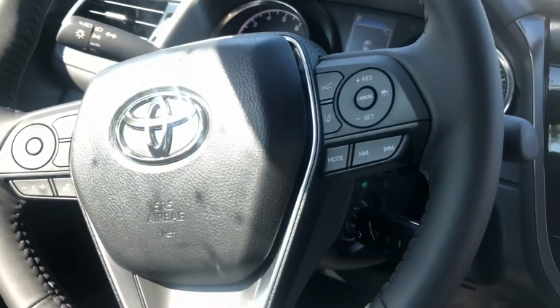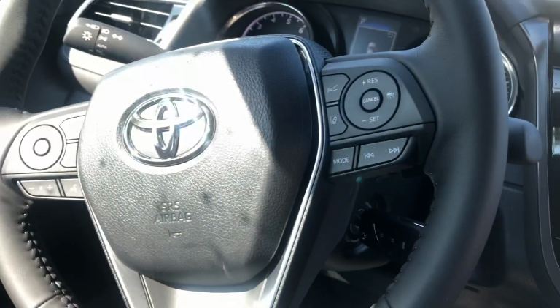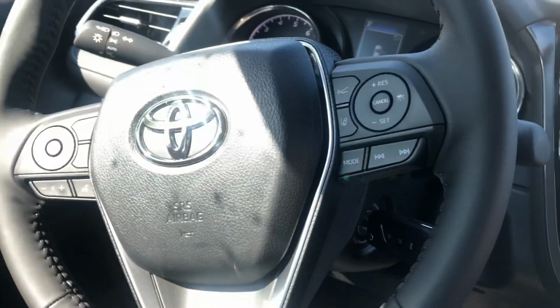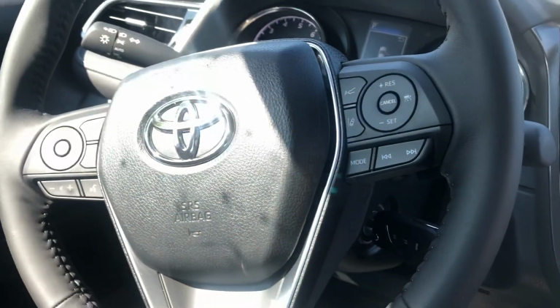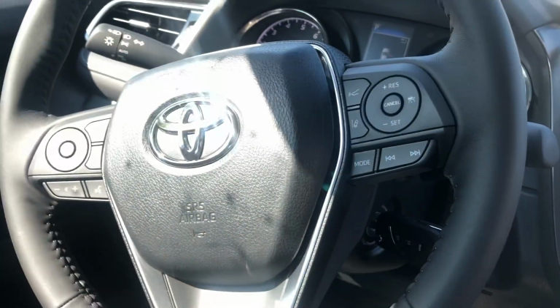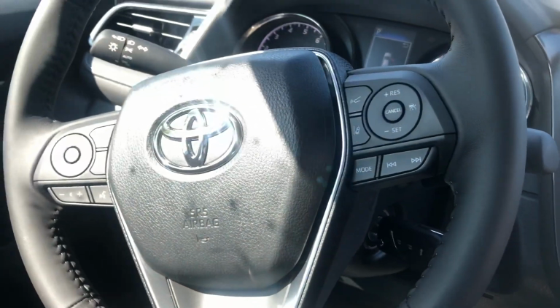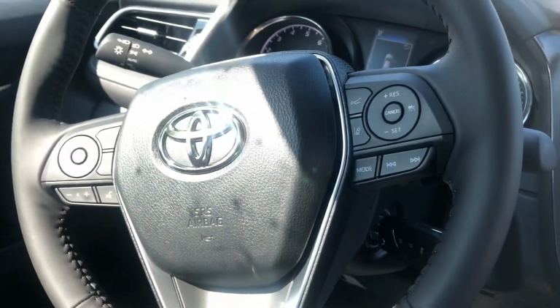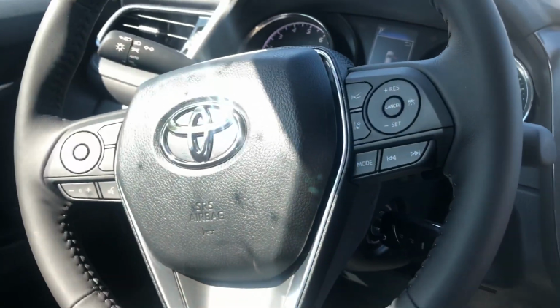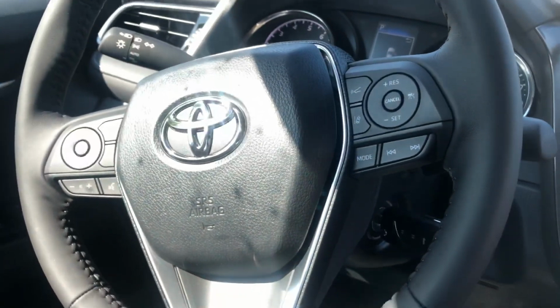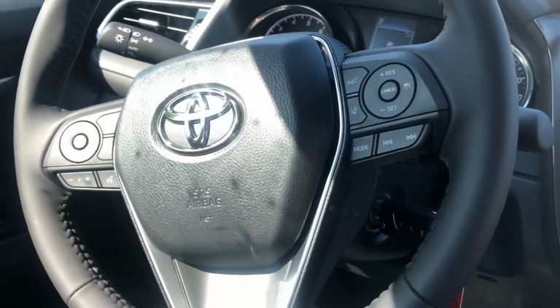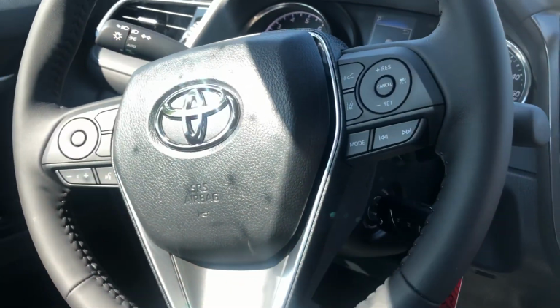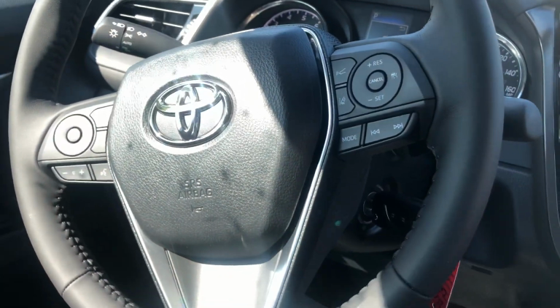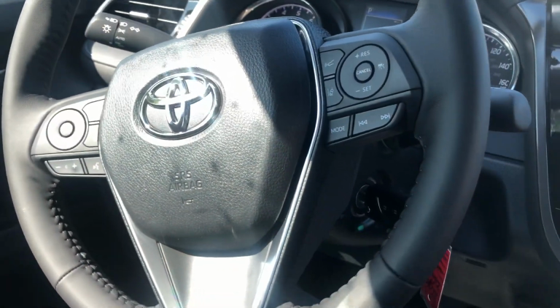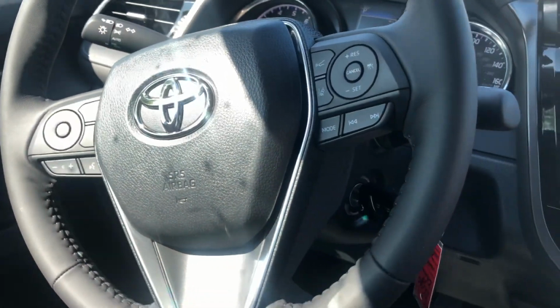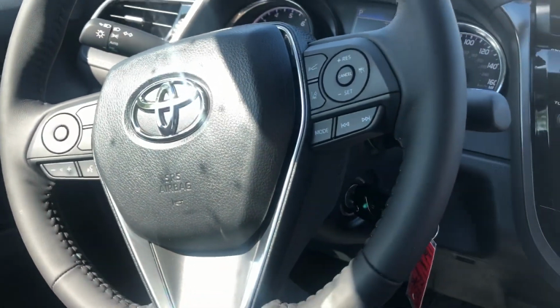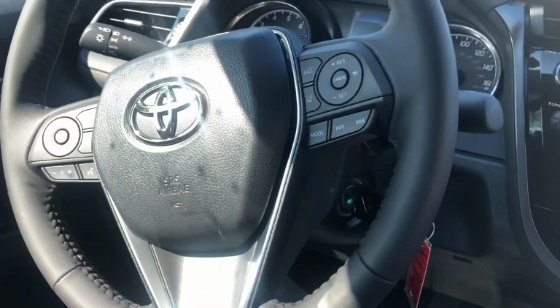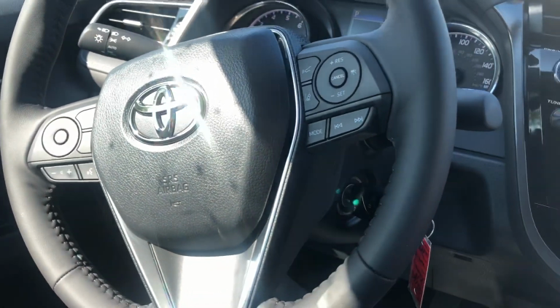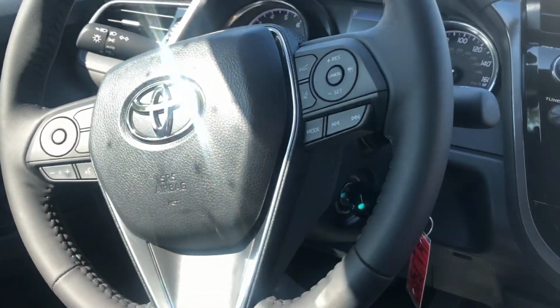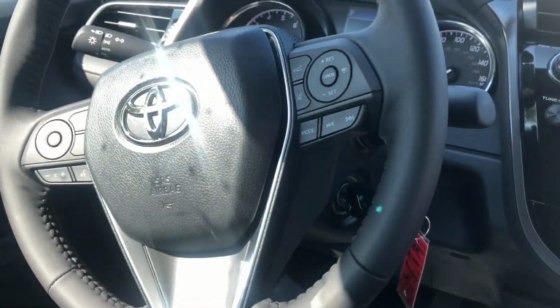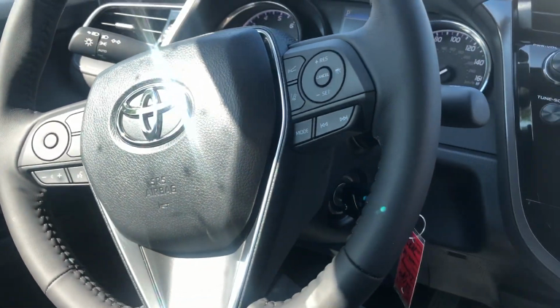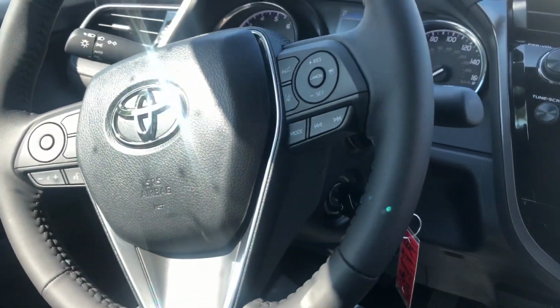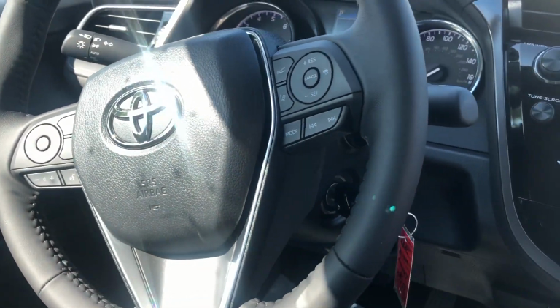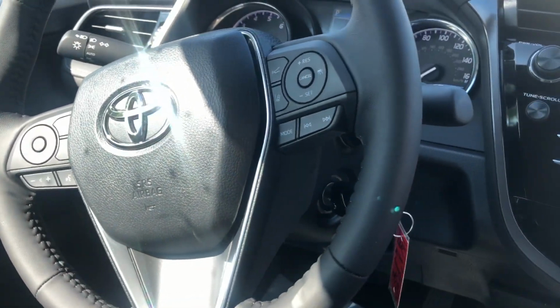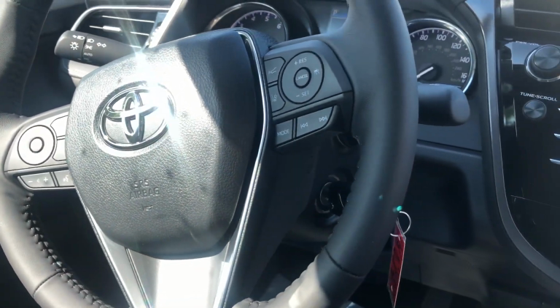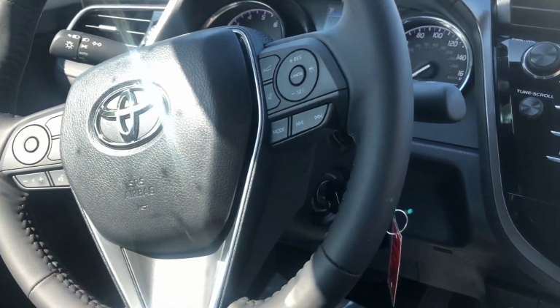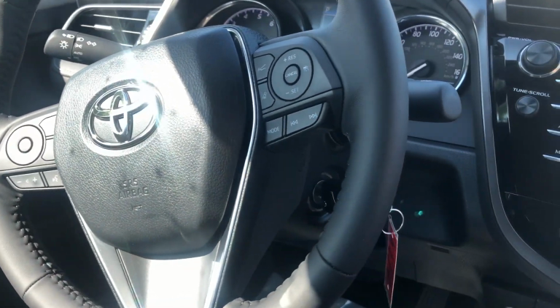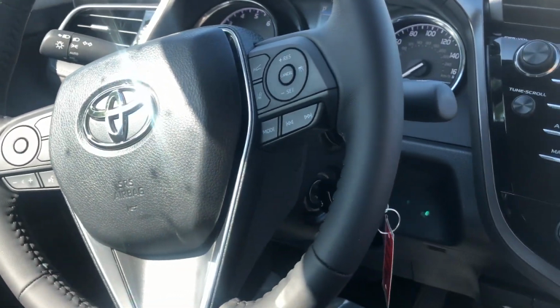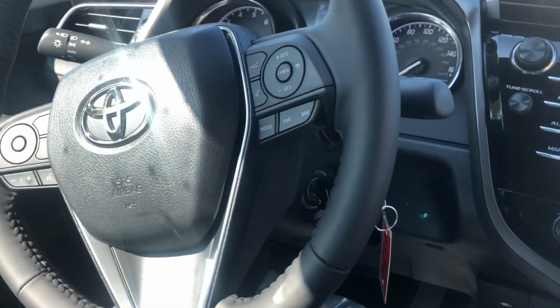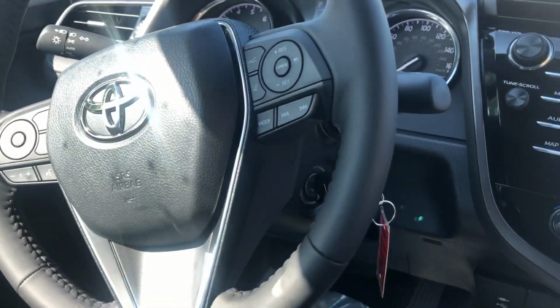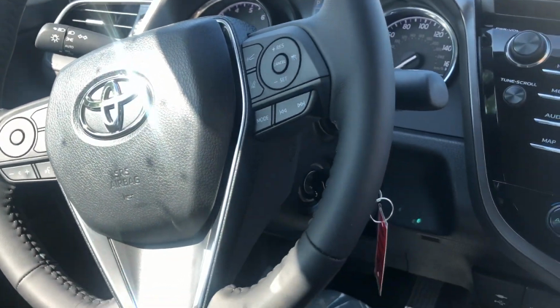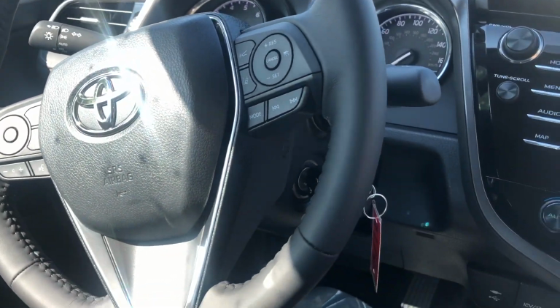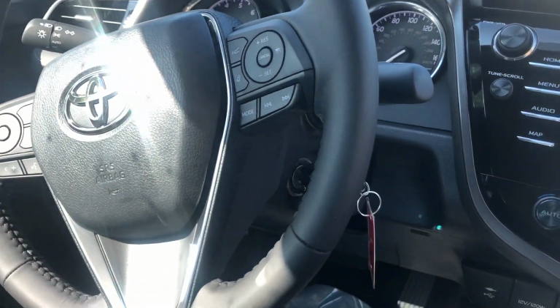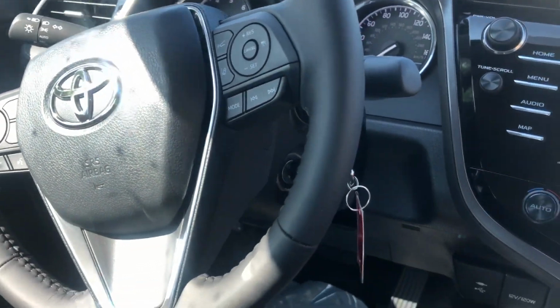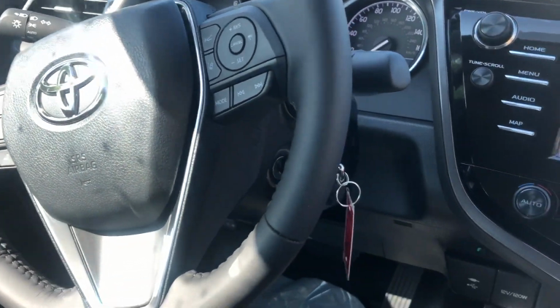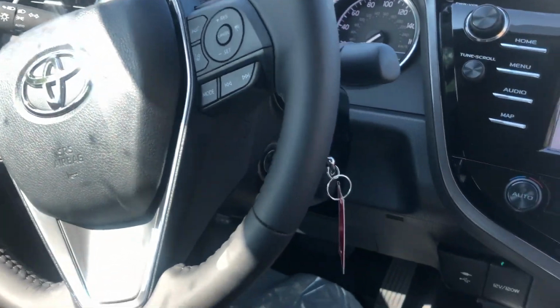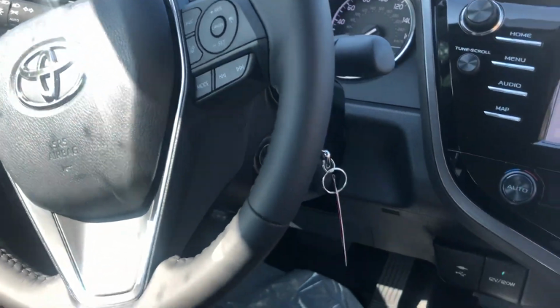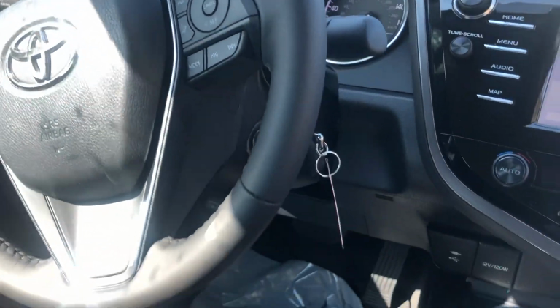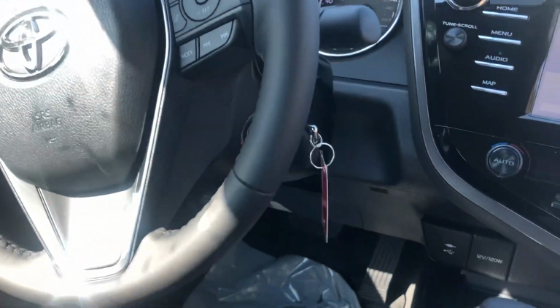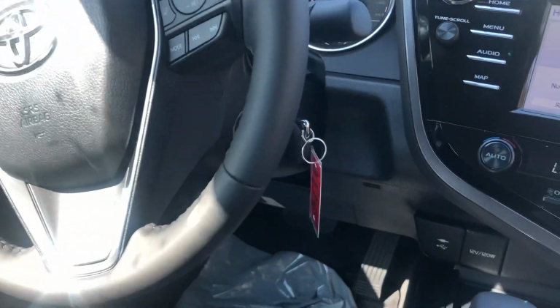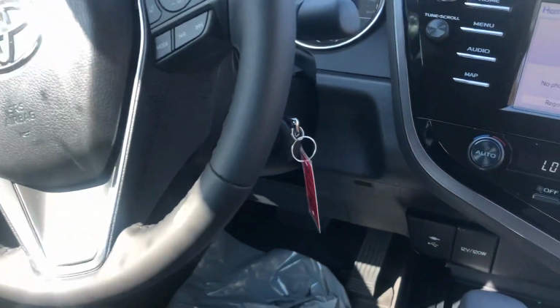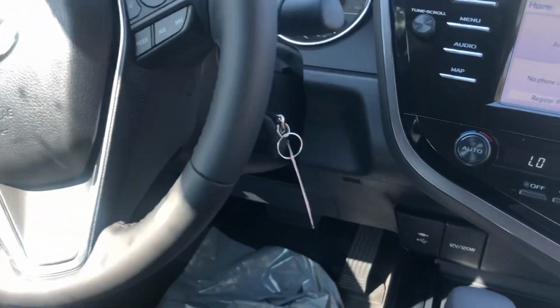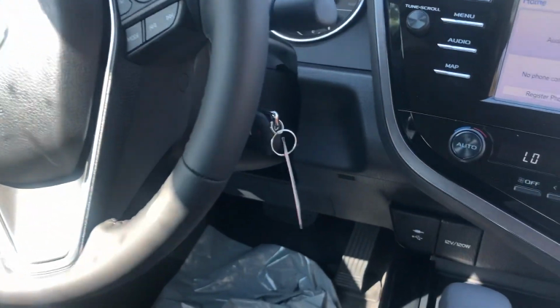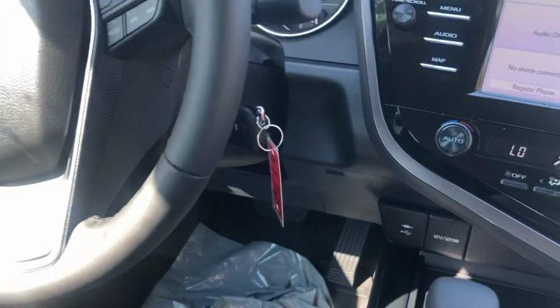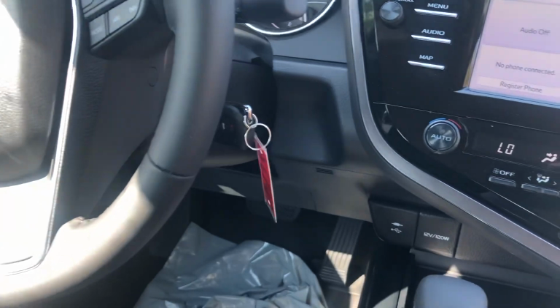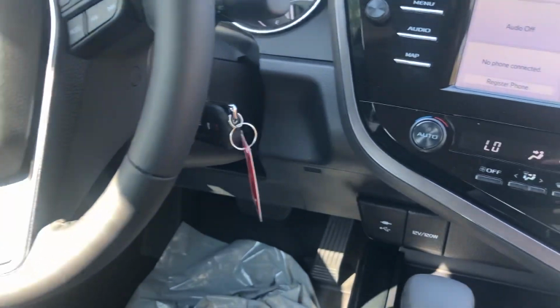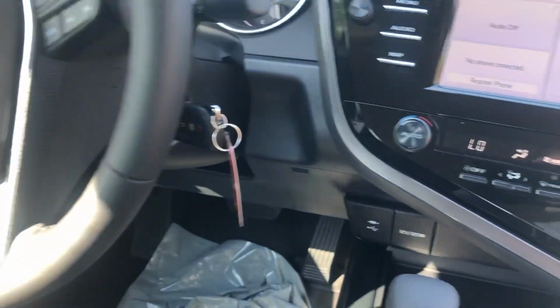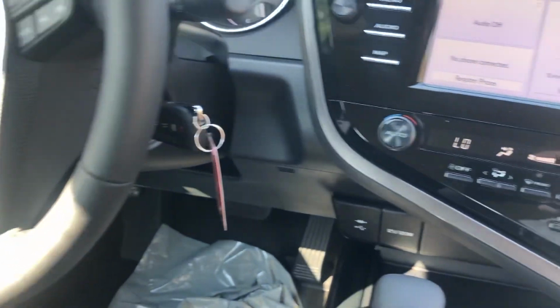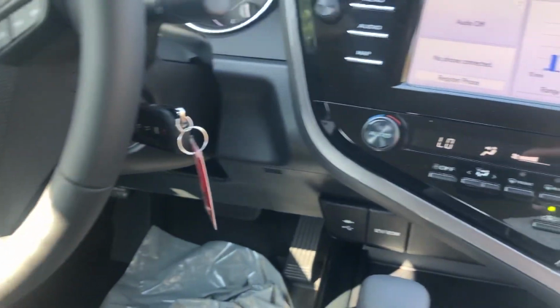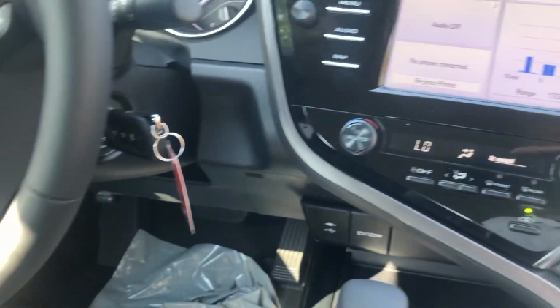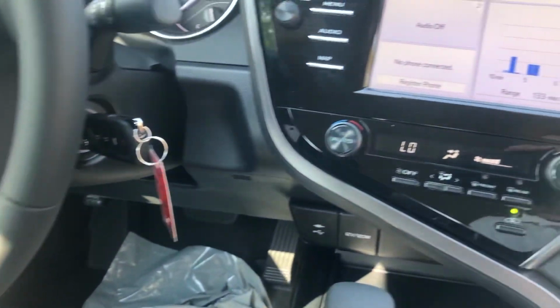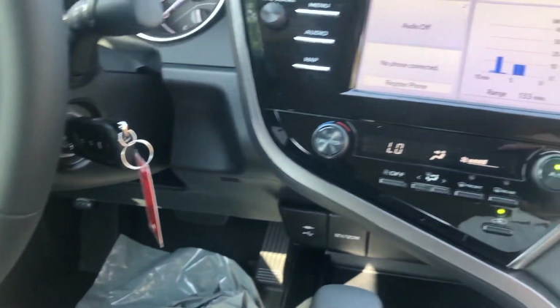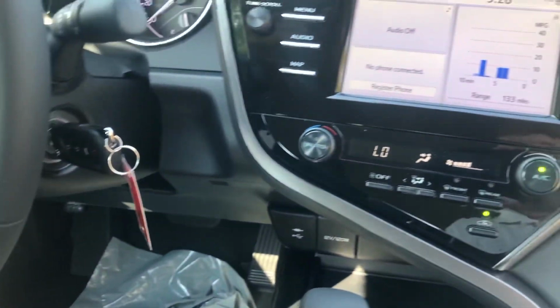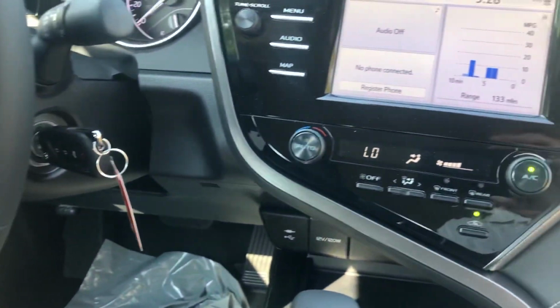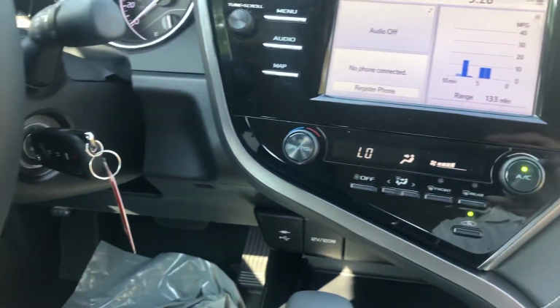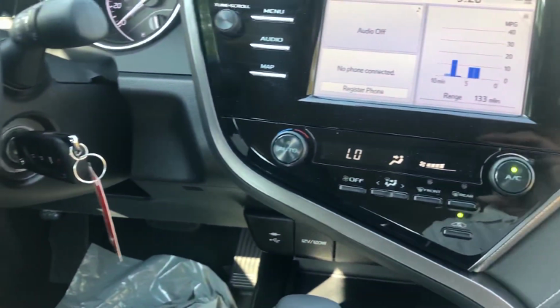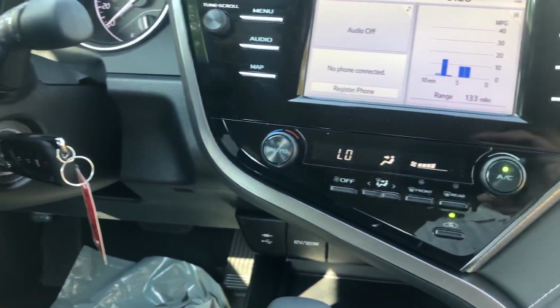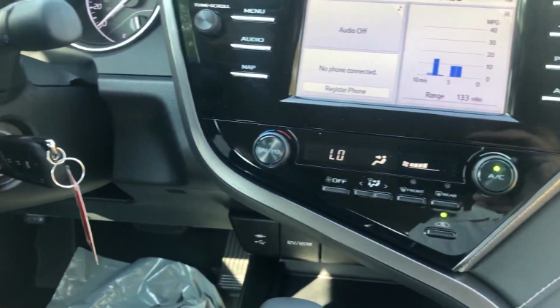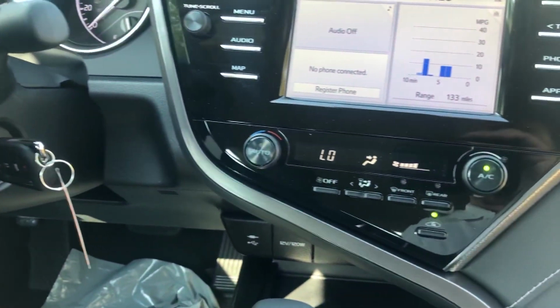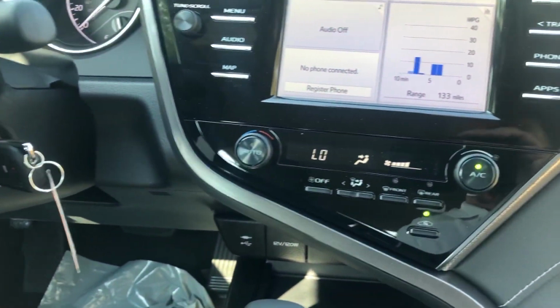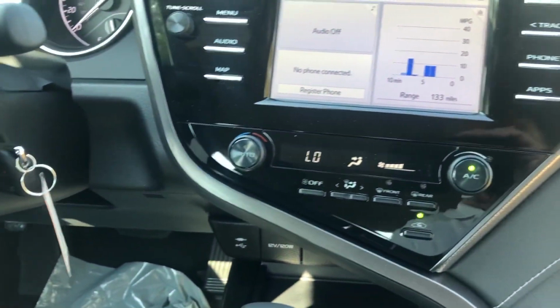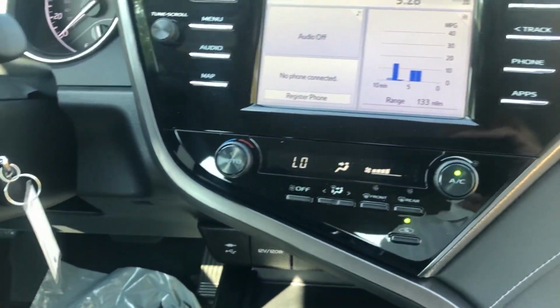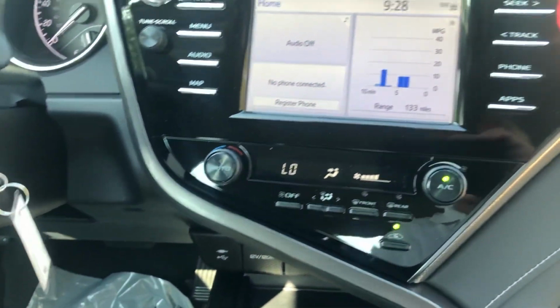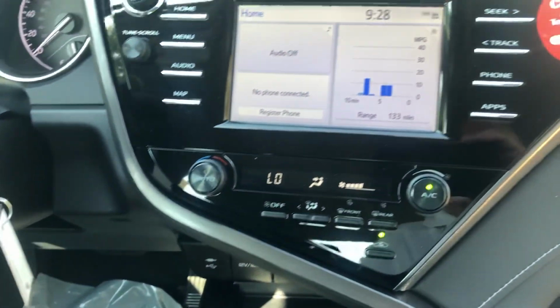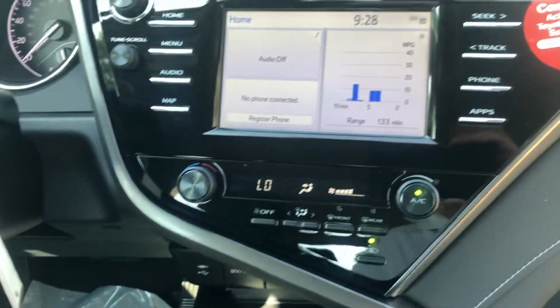All the new safety features: lane departure, dynamic radar cruise control, automatic high beams, pre-collision system.